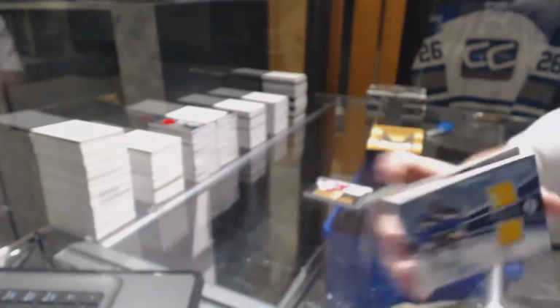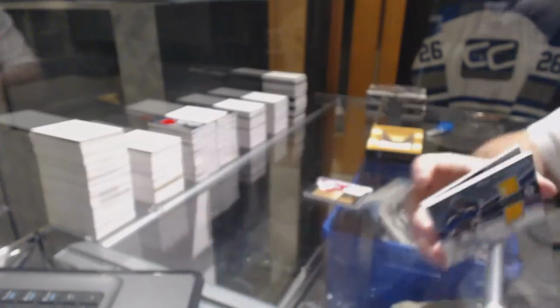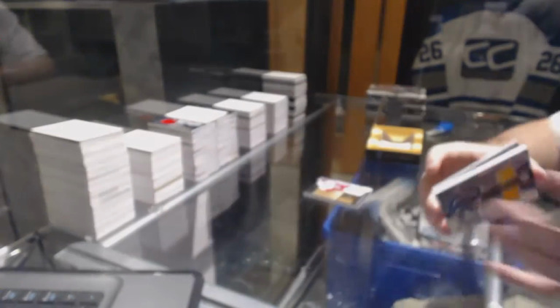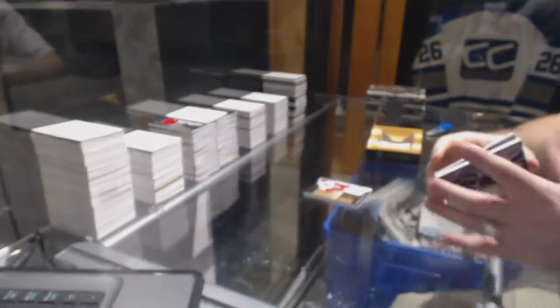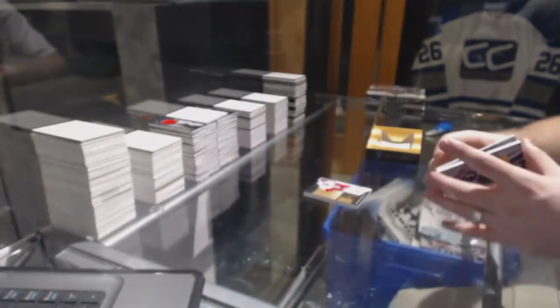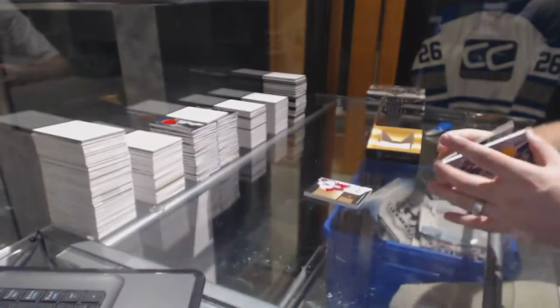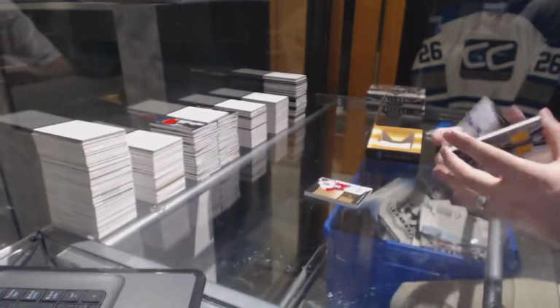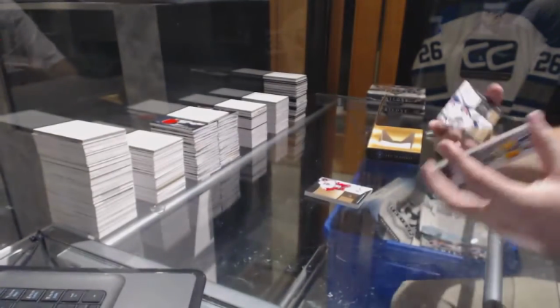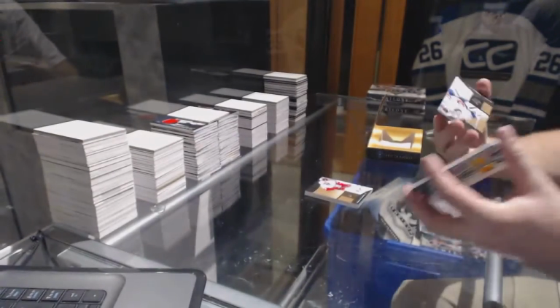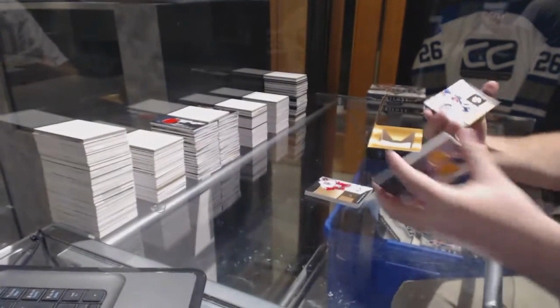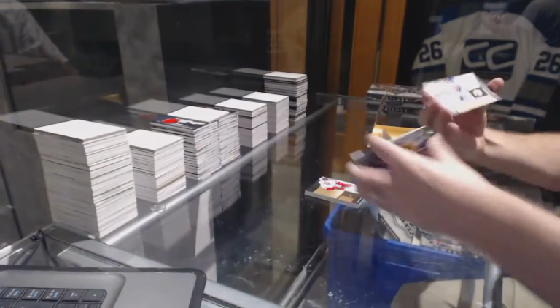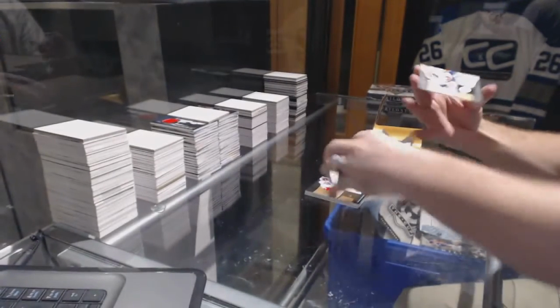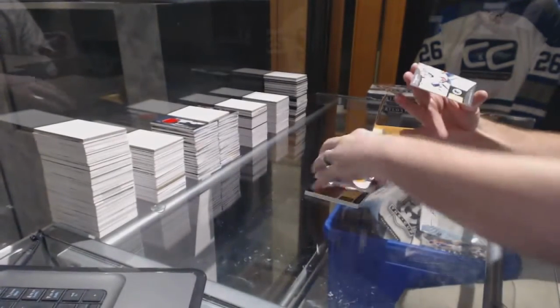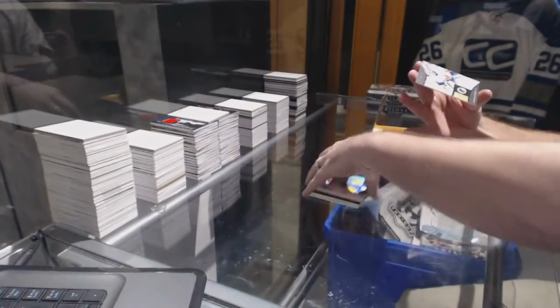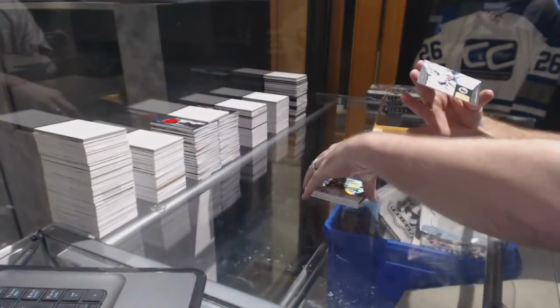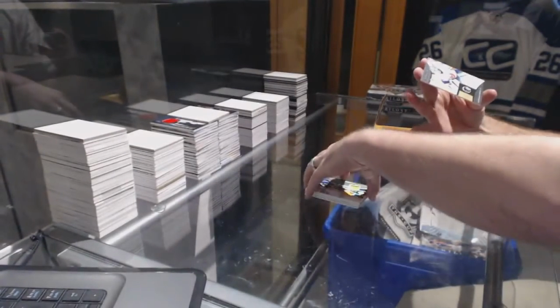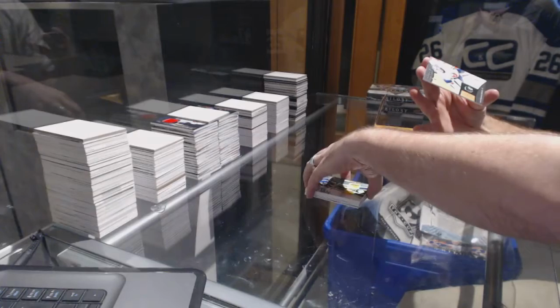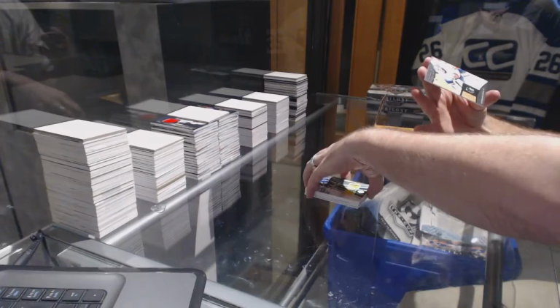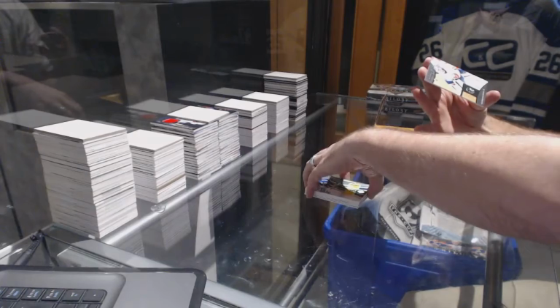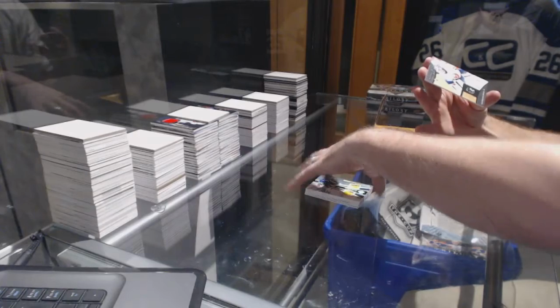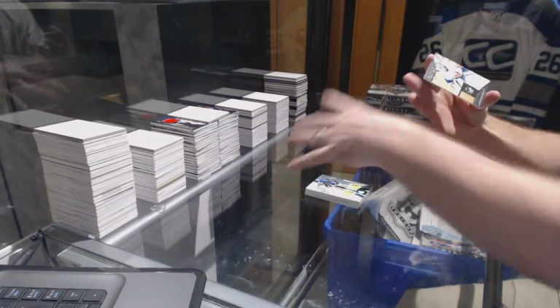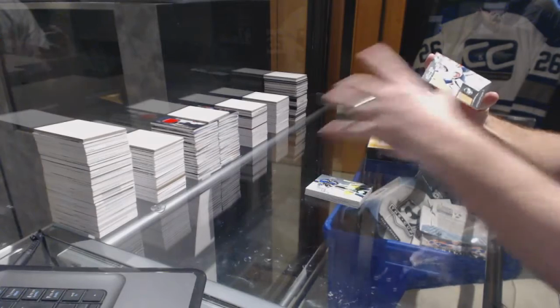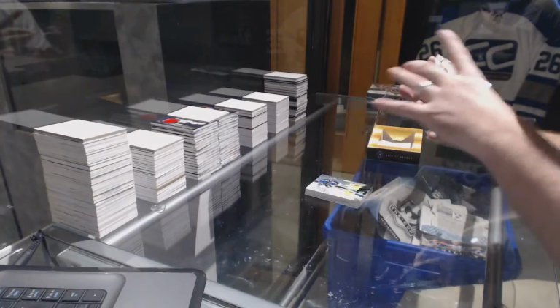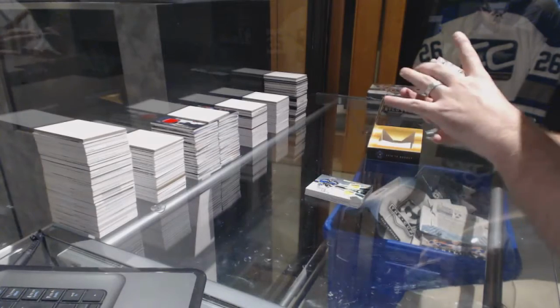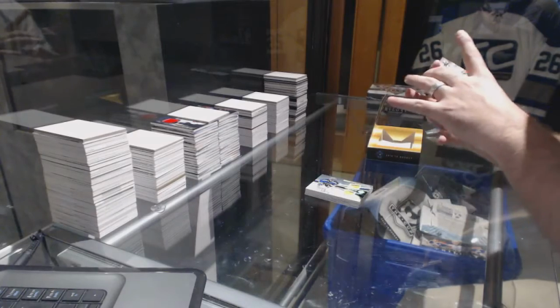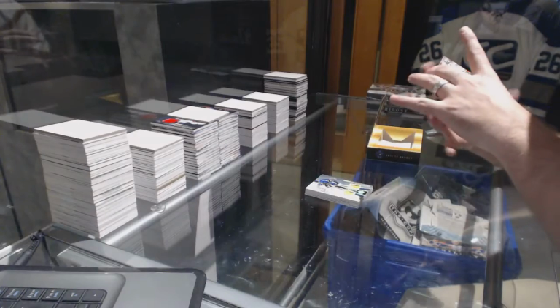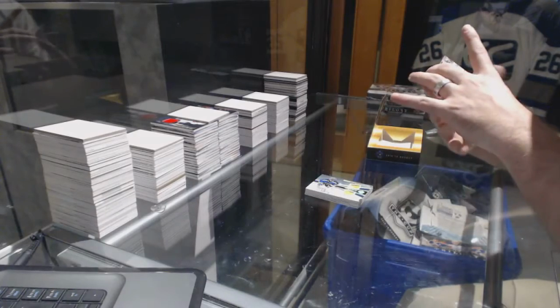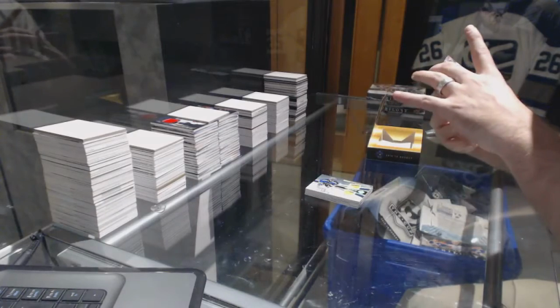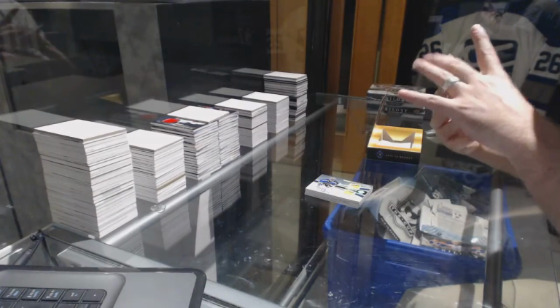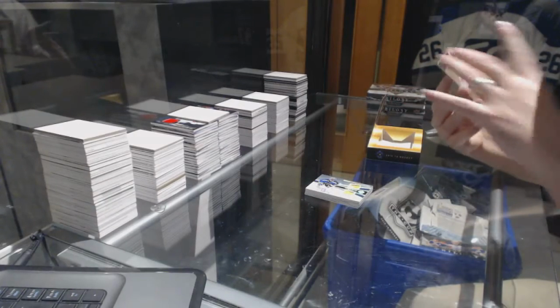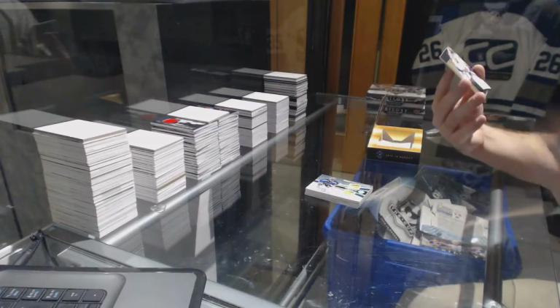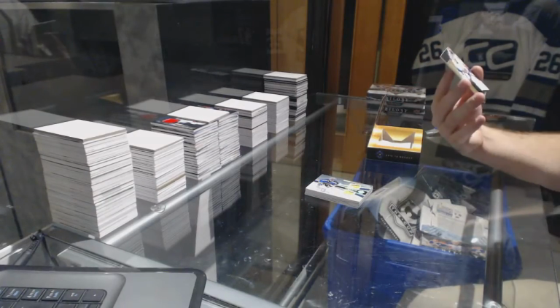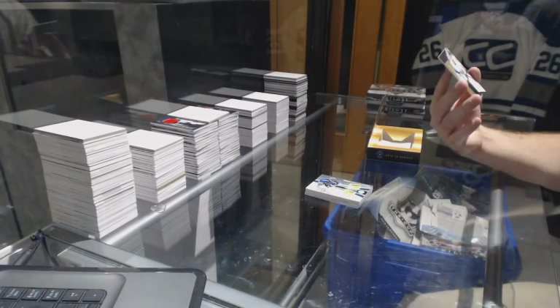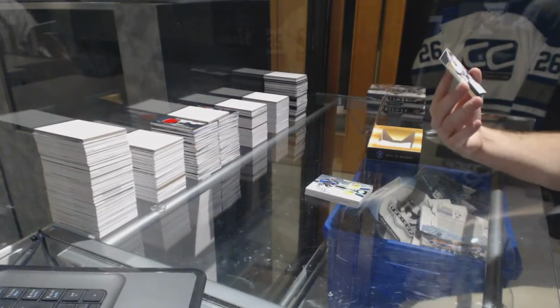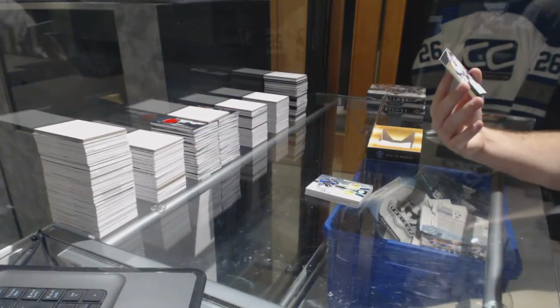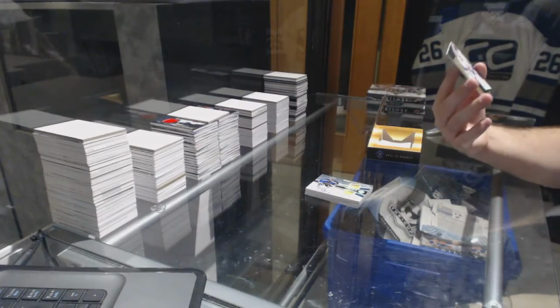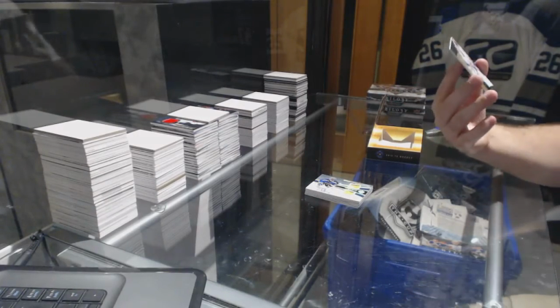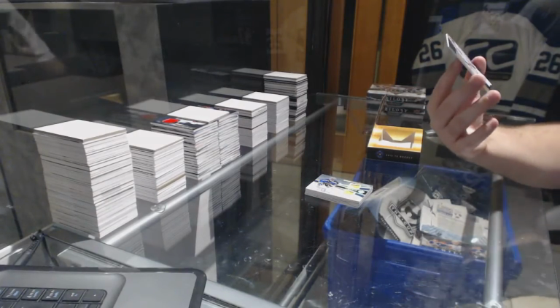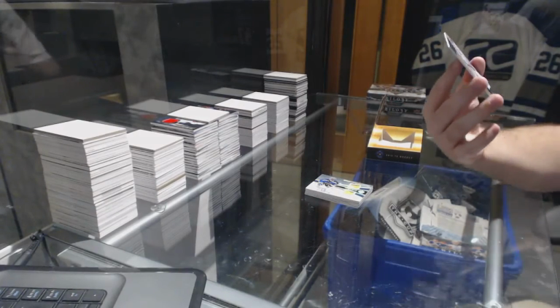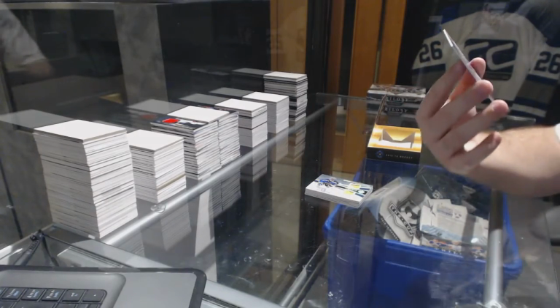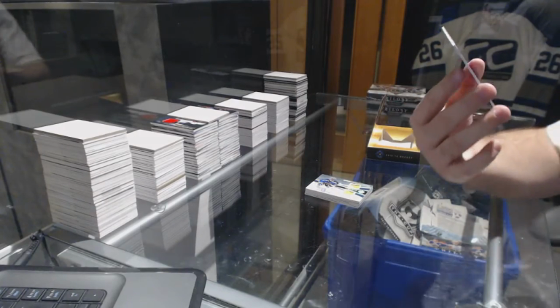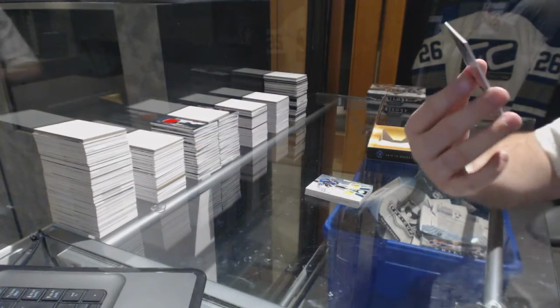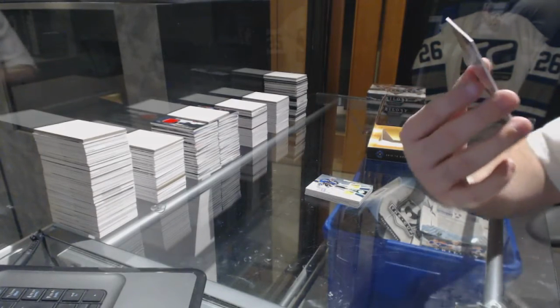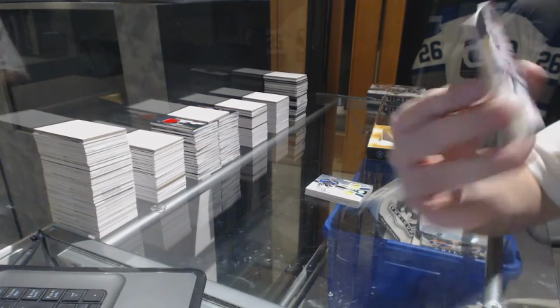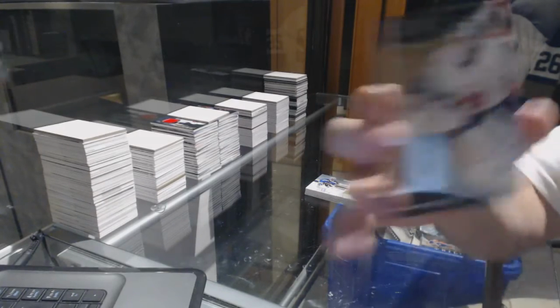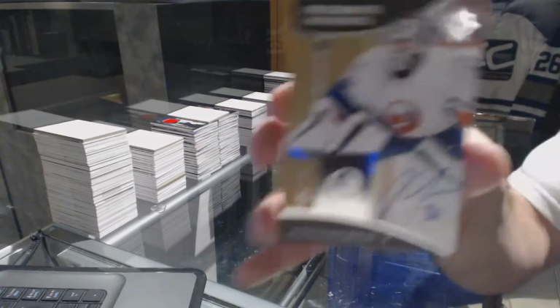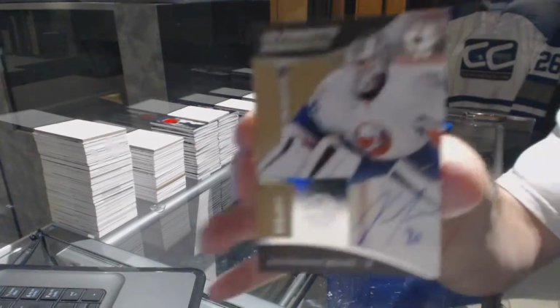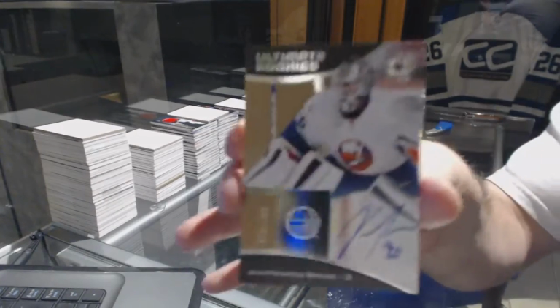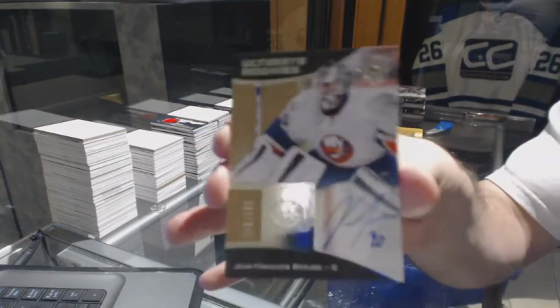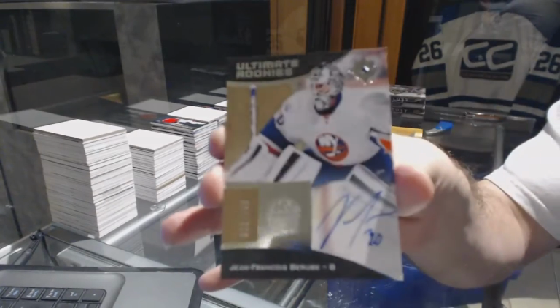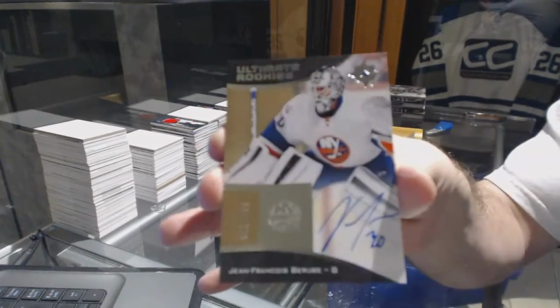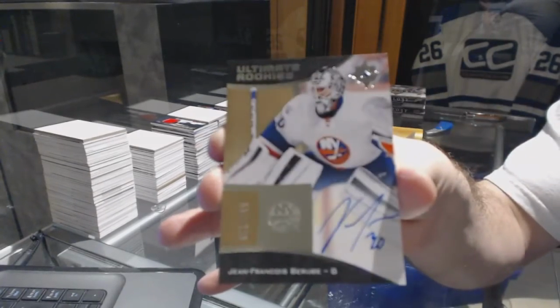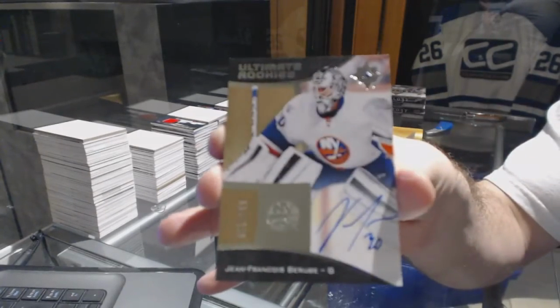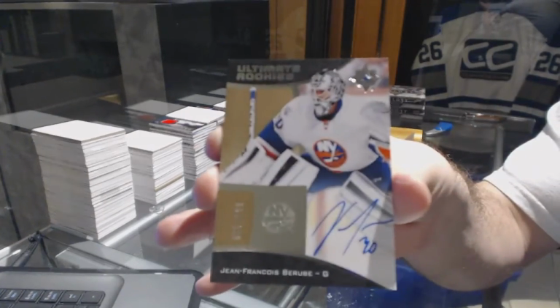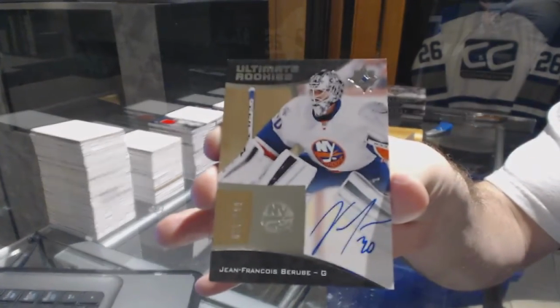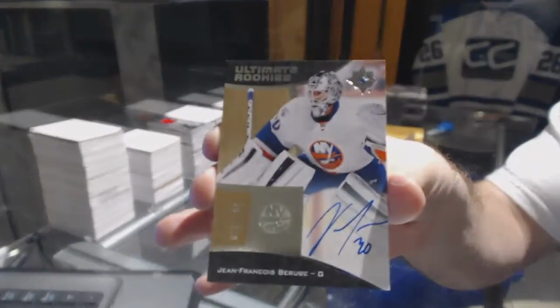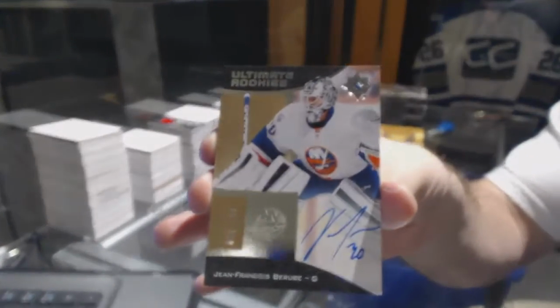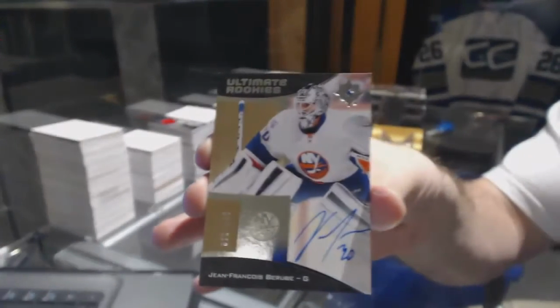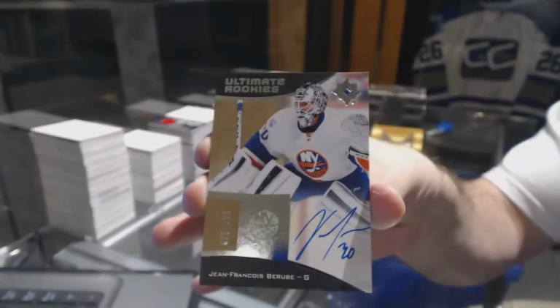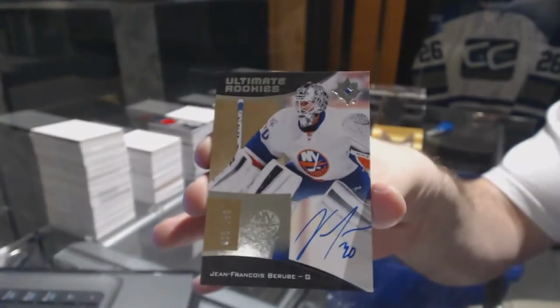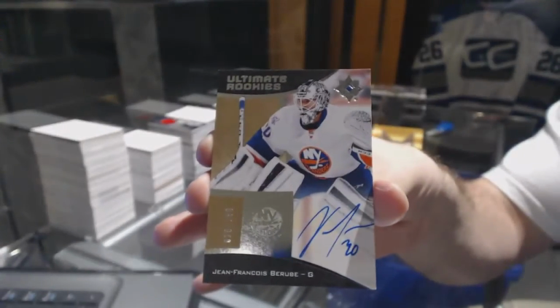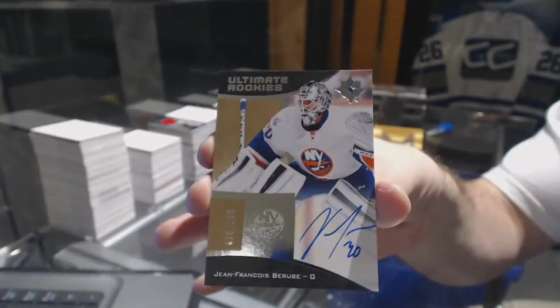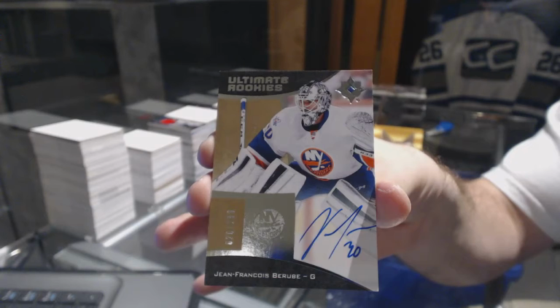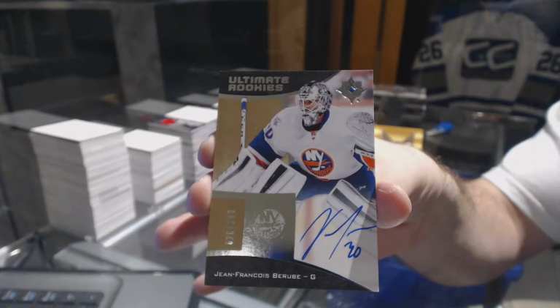And finish off with another autographed rookie, number 299, Jean-Francois Berube.